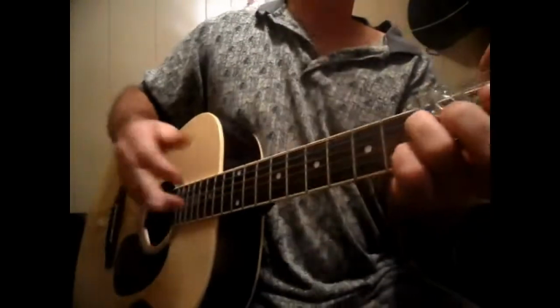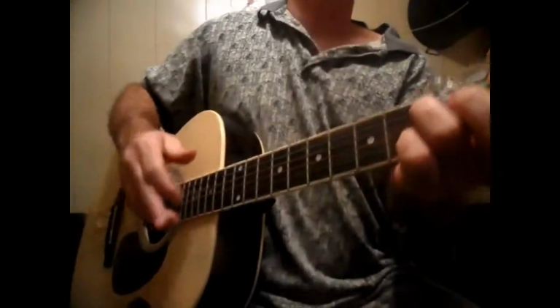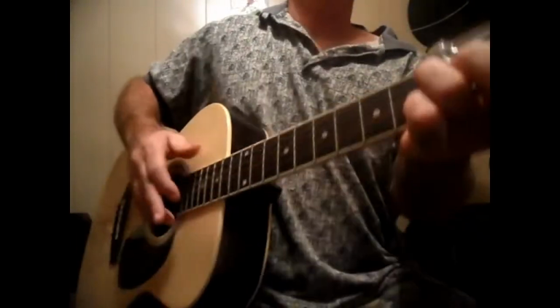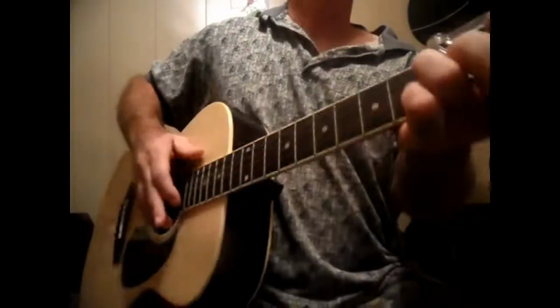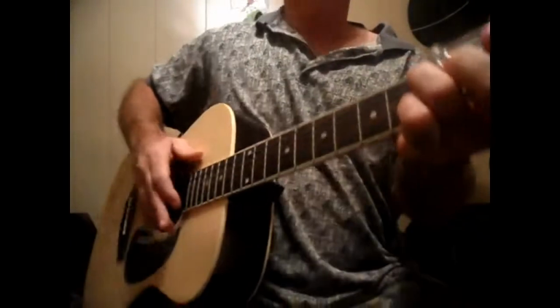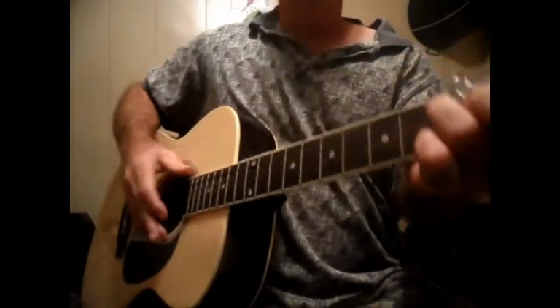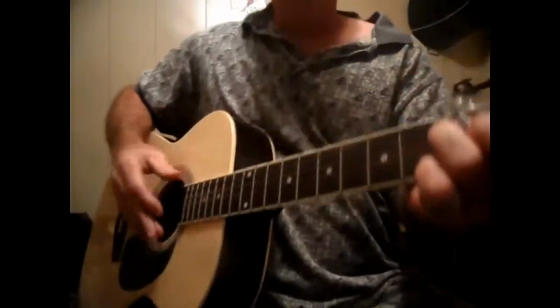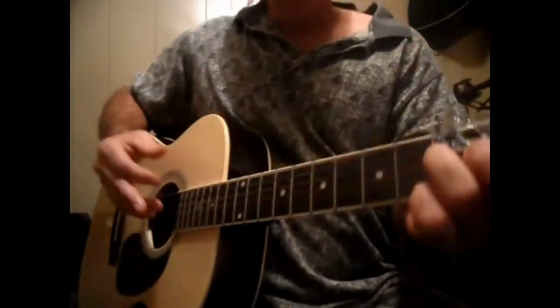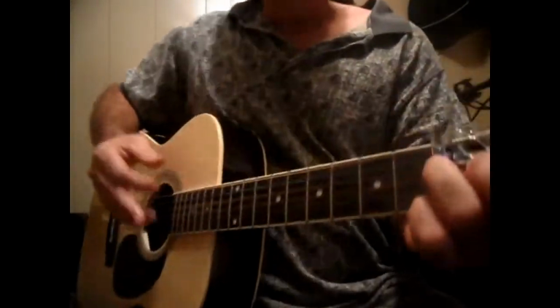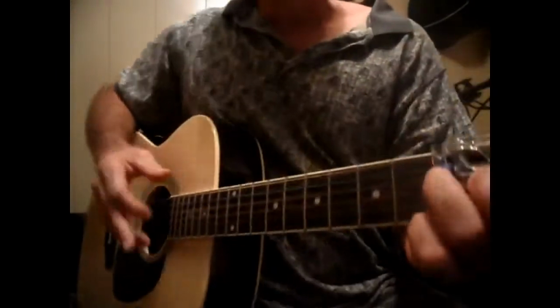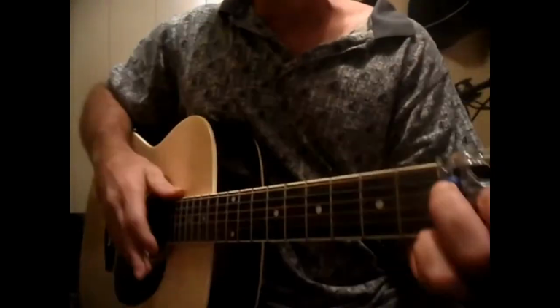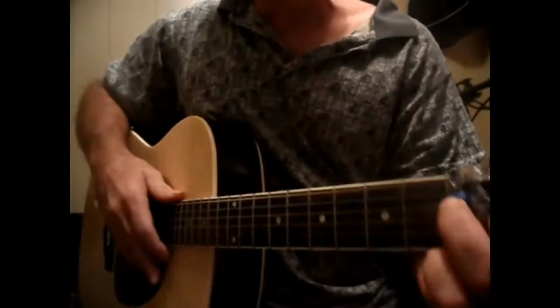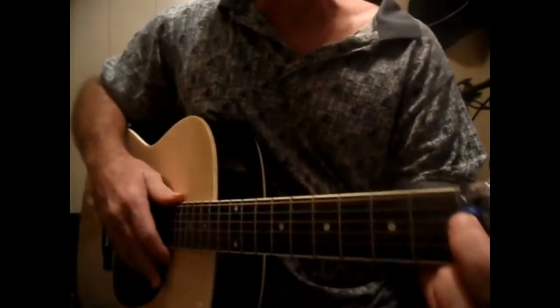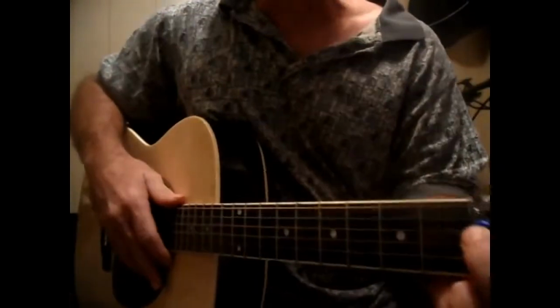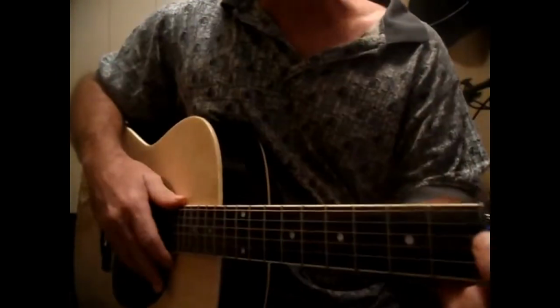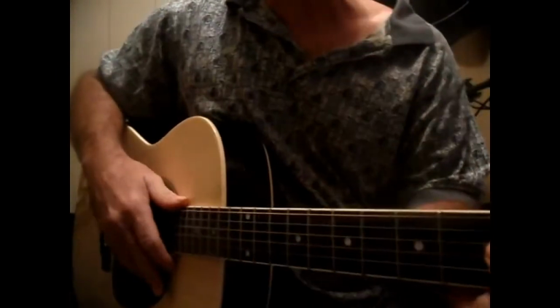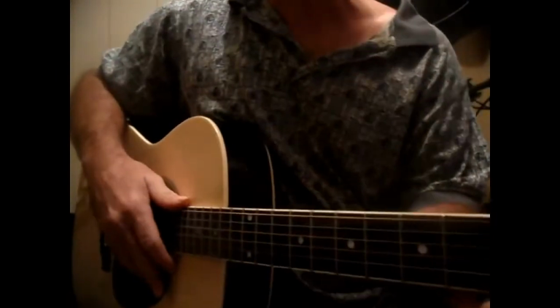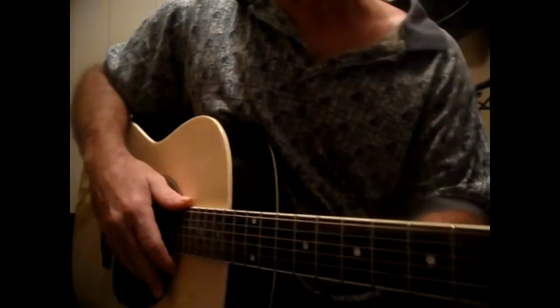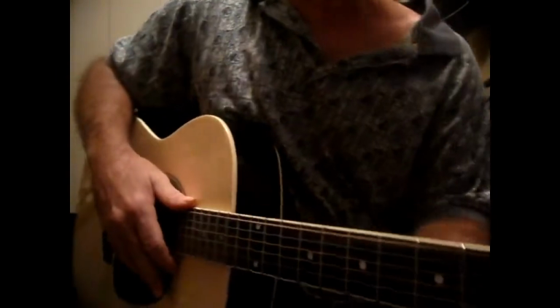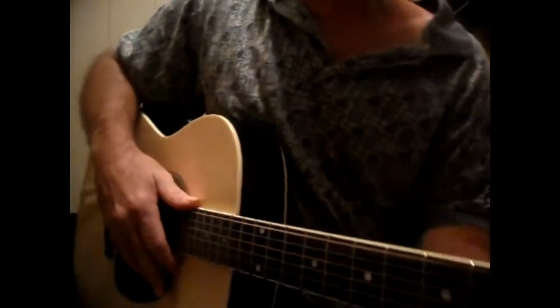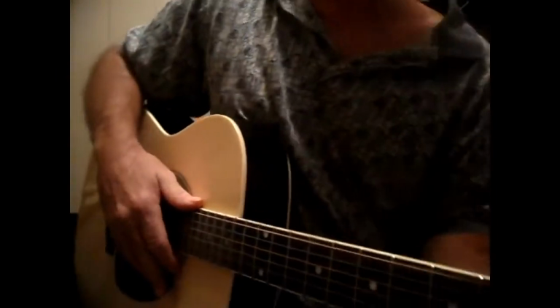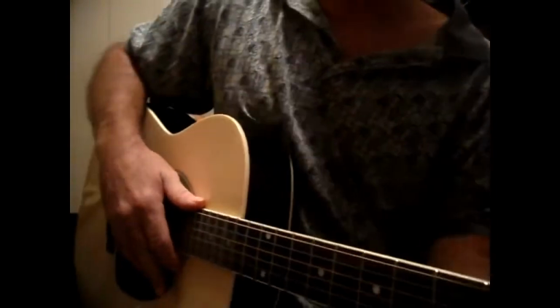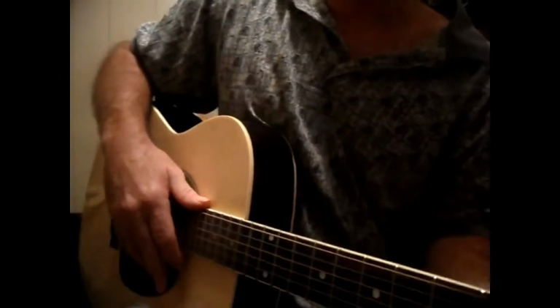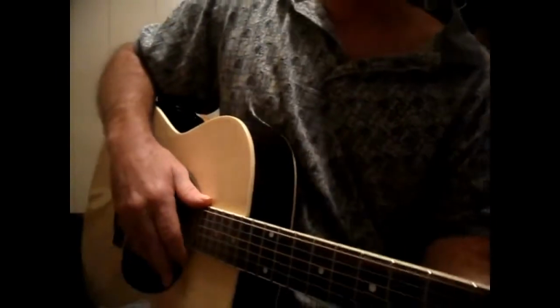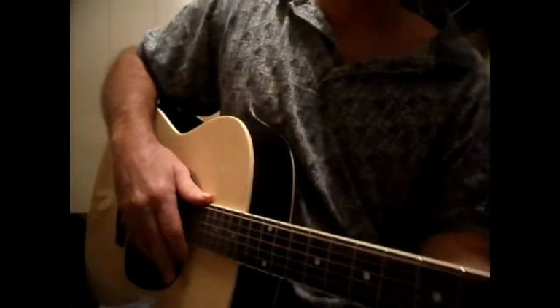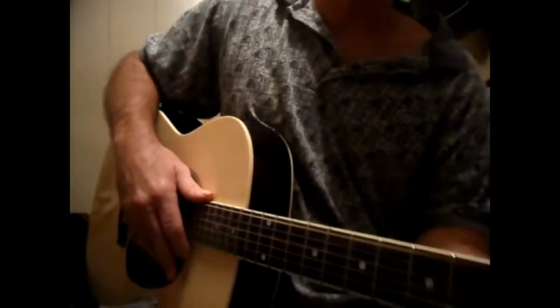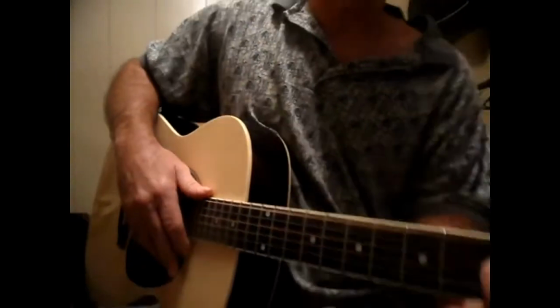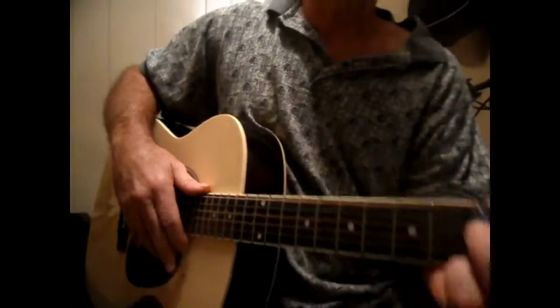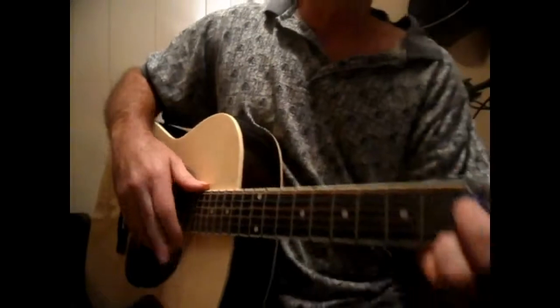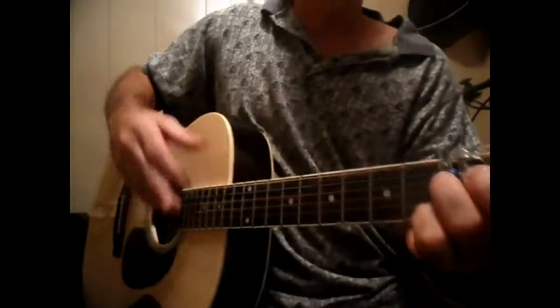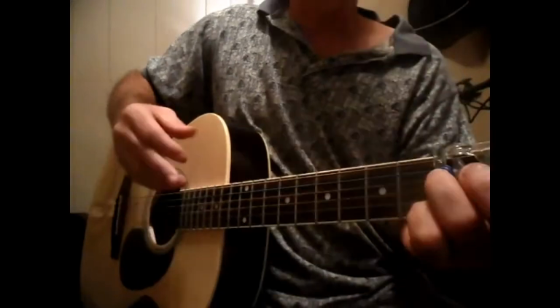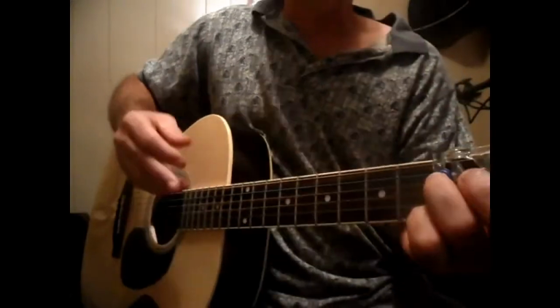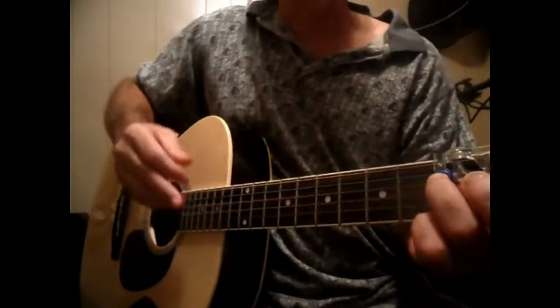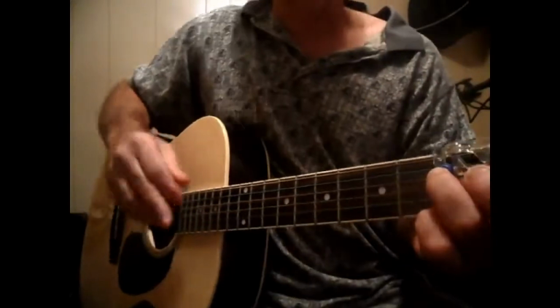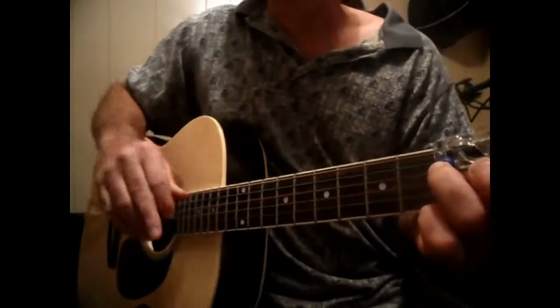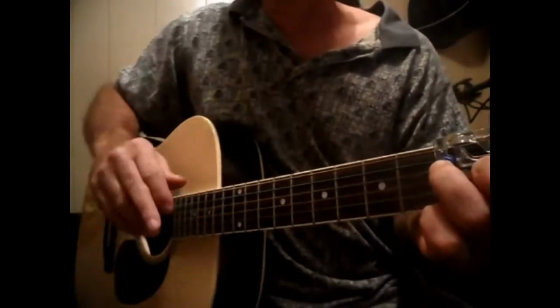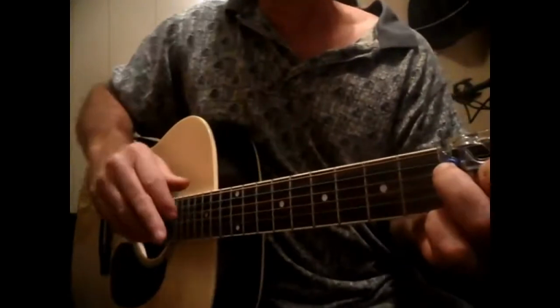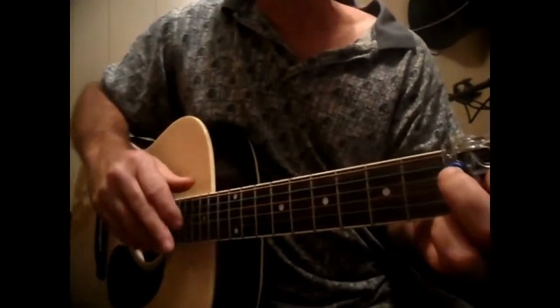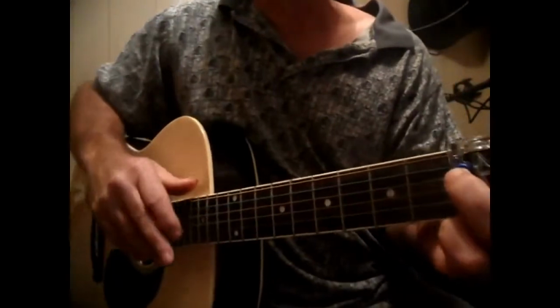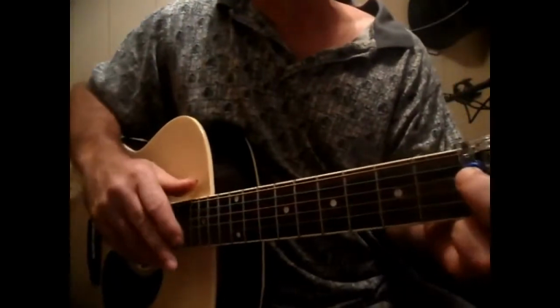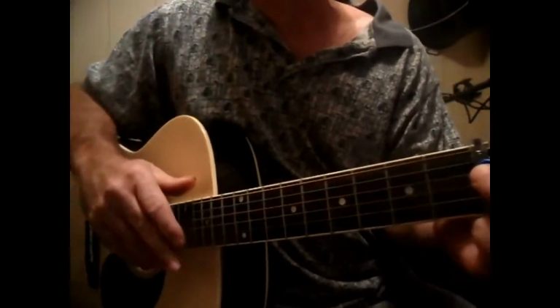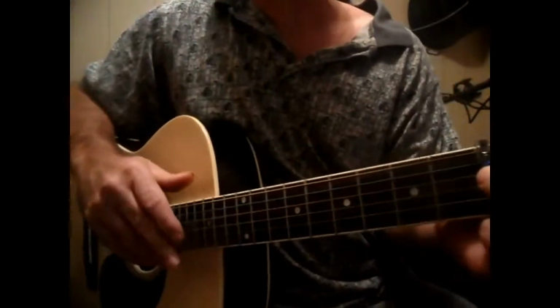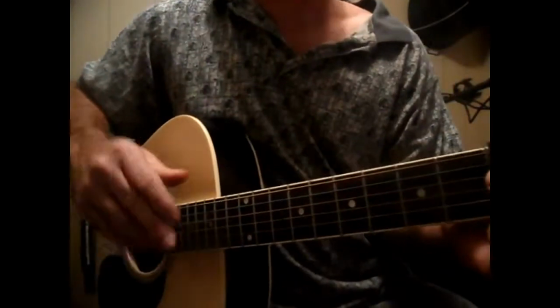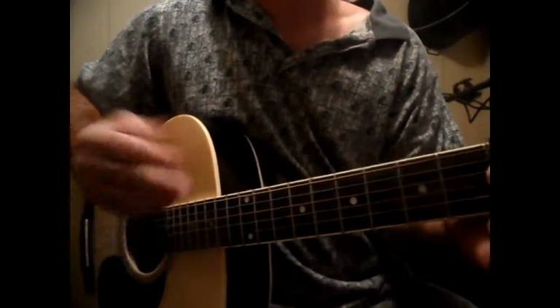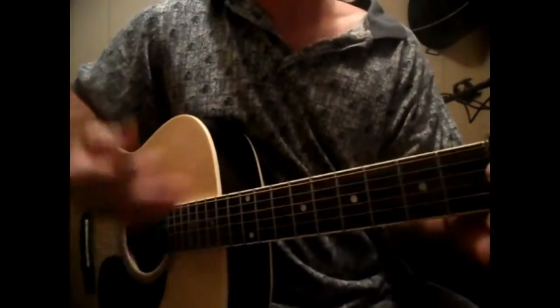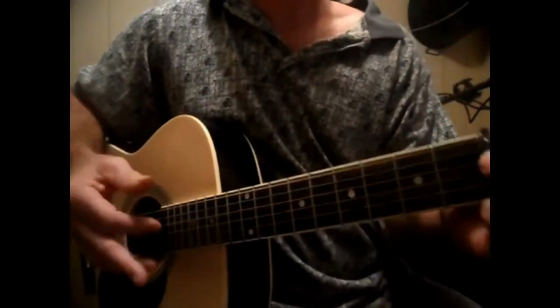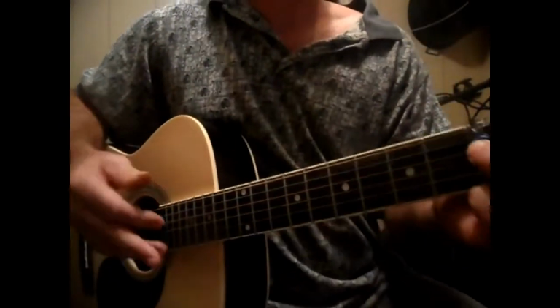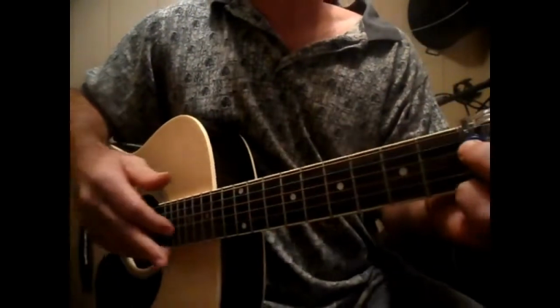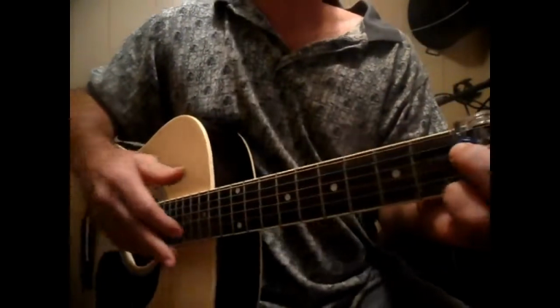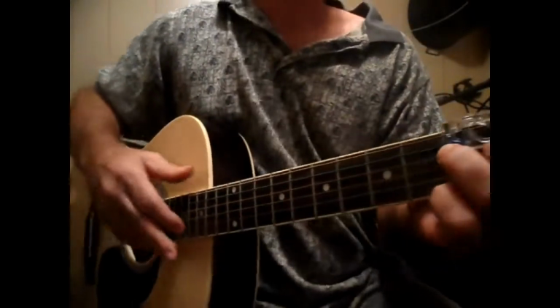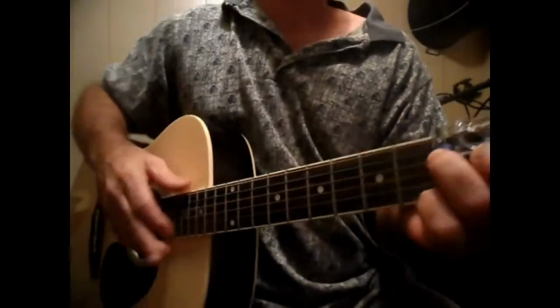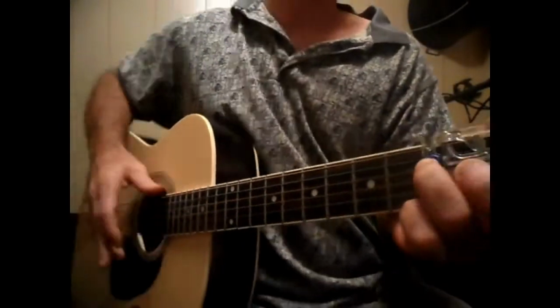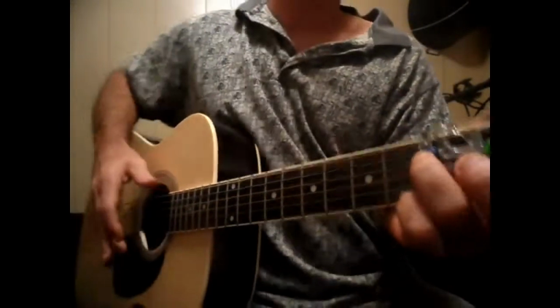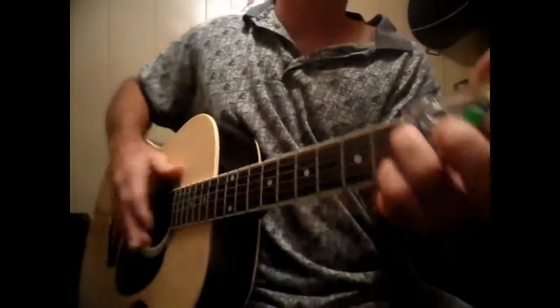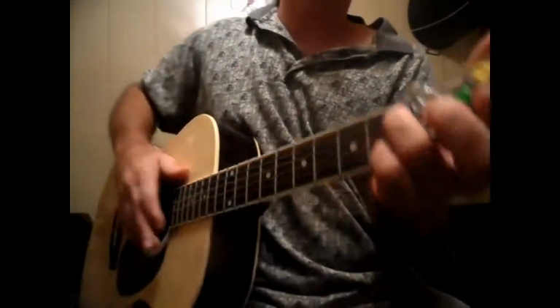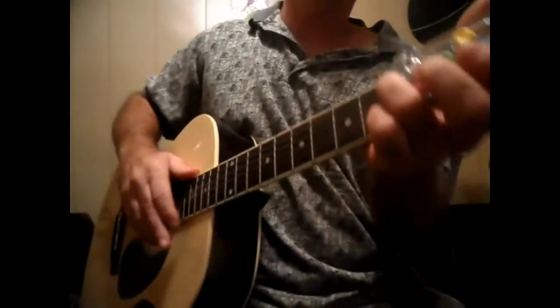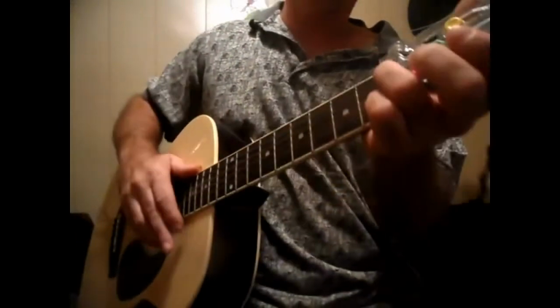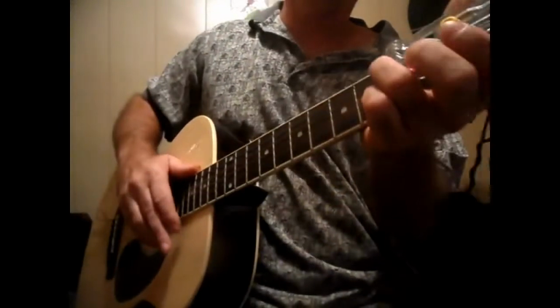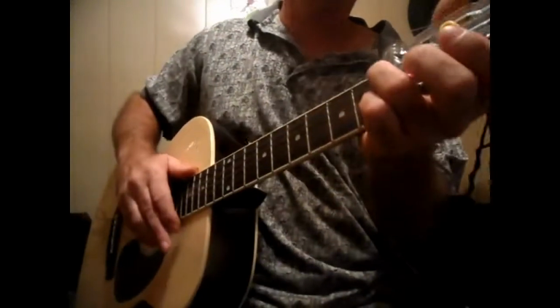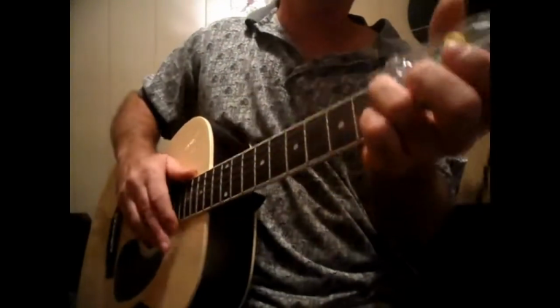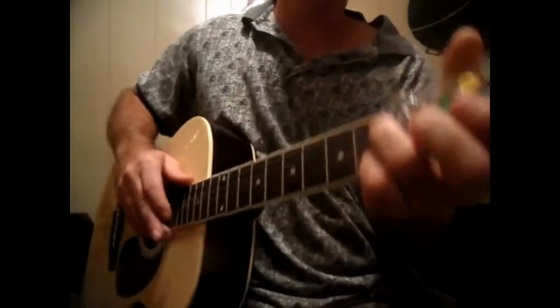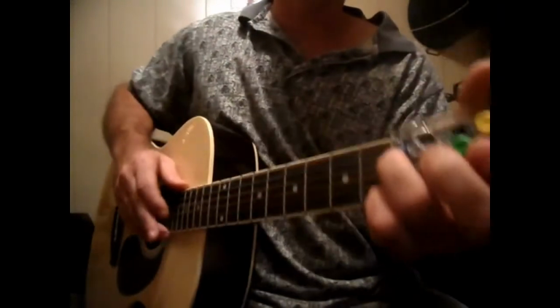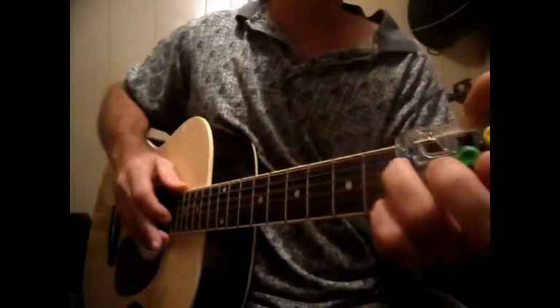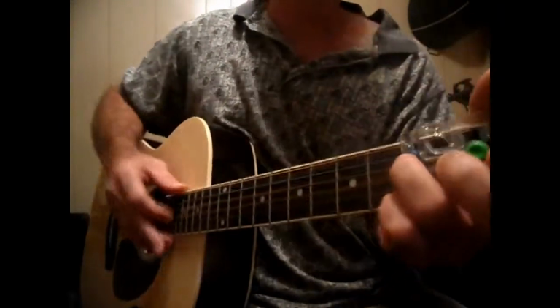It goes with a down, down, up, down, up strumming pattern. And then when you get to the chorus, it's going to be a down, up, stop. And it goes like this right here.